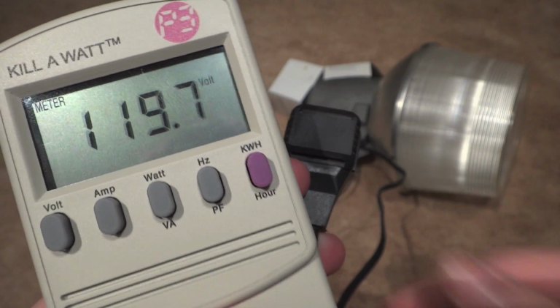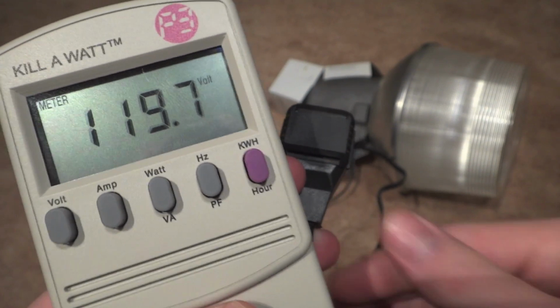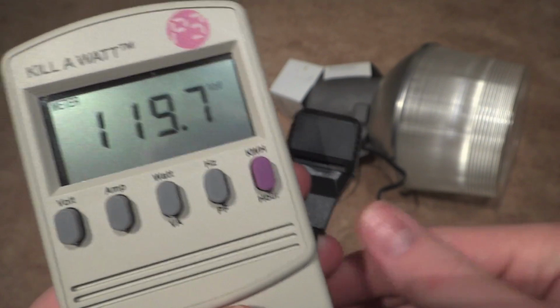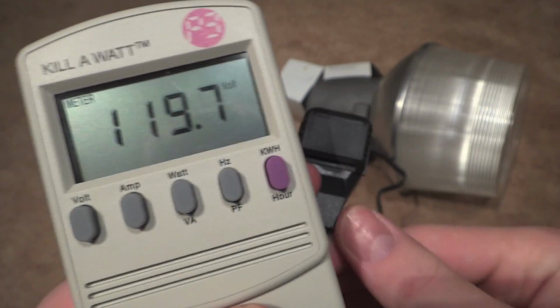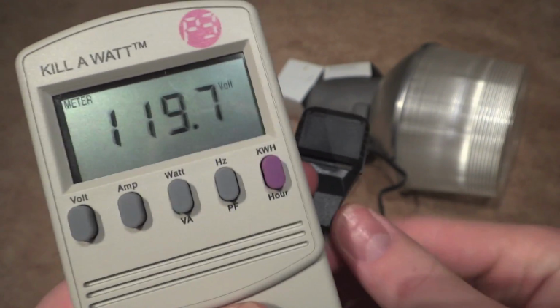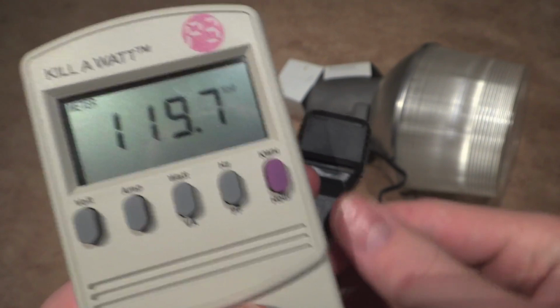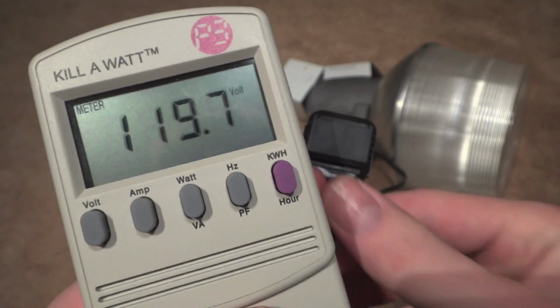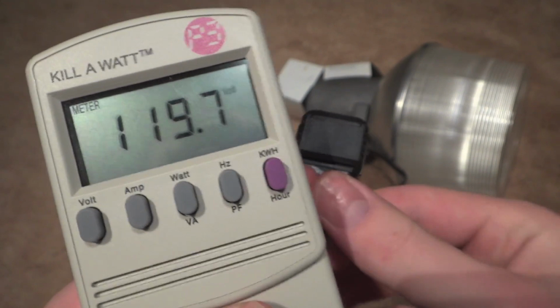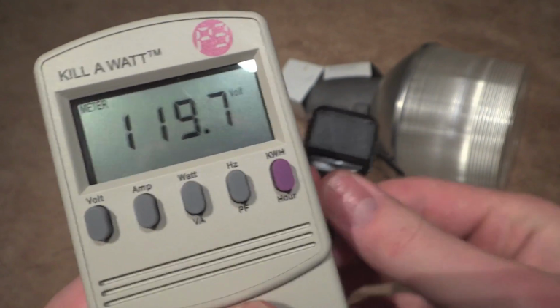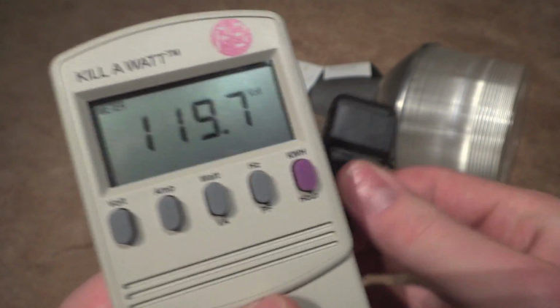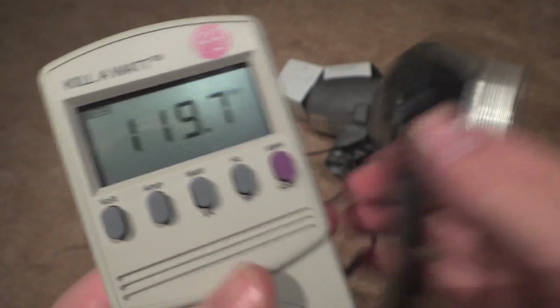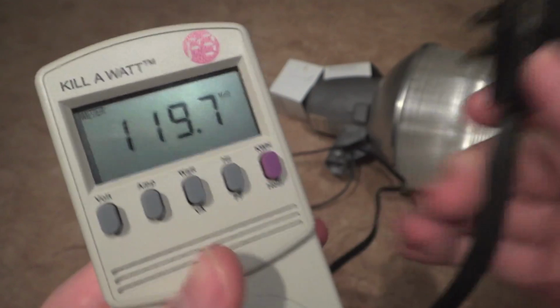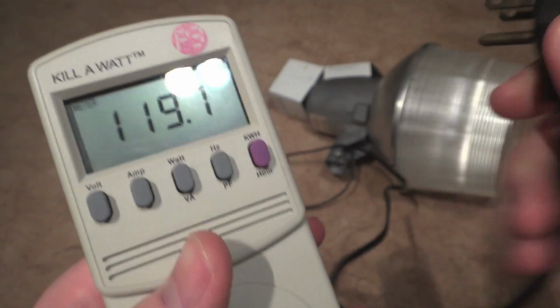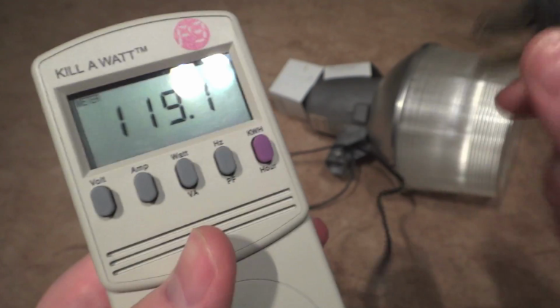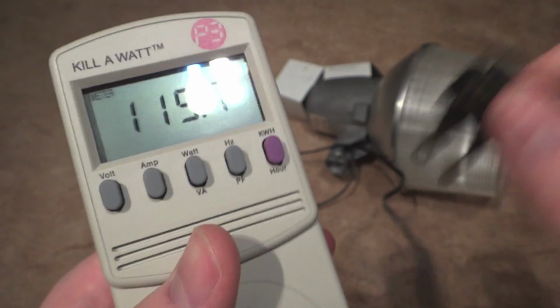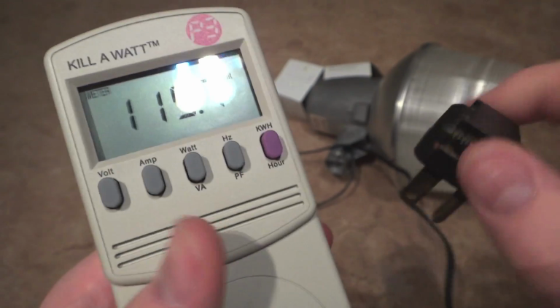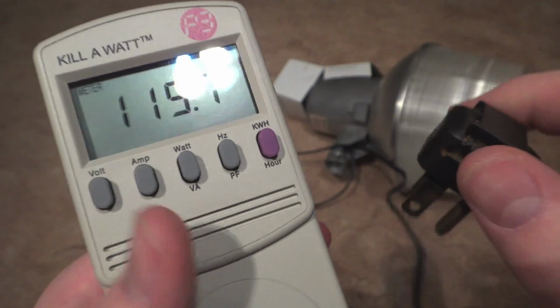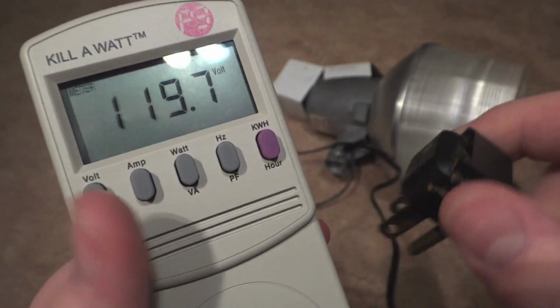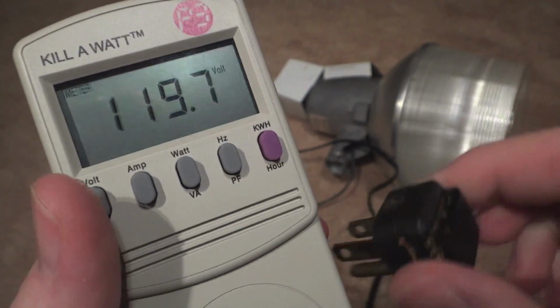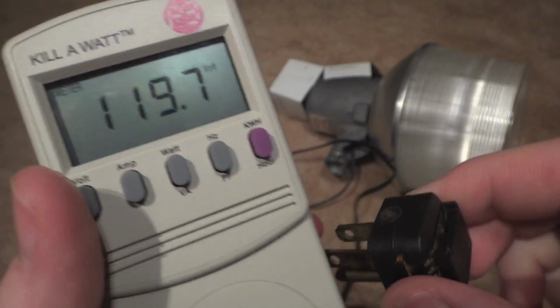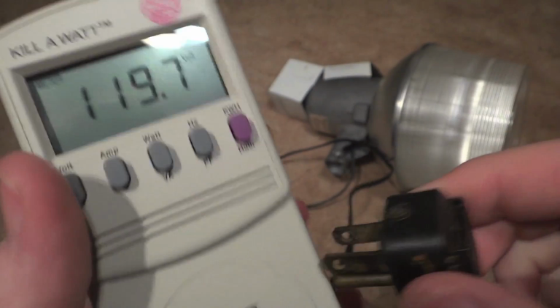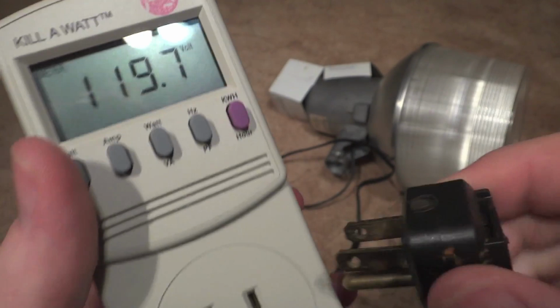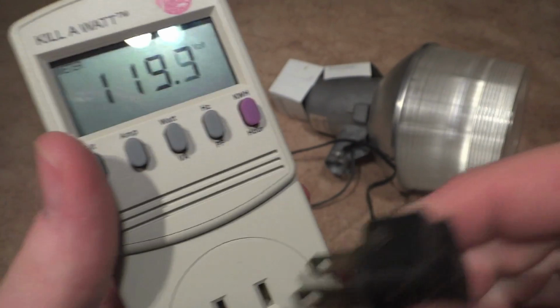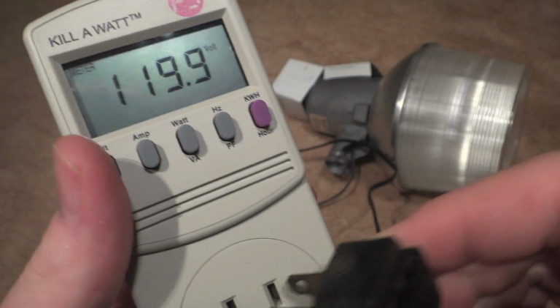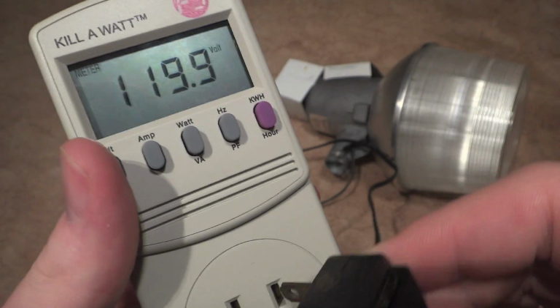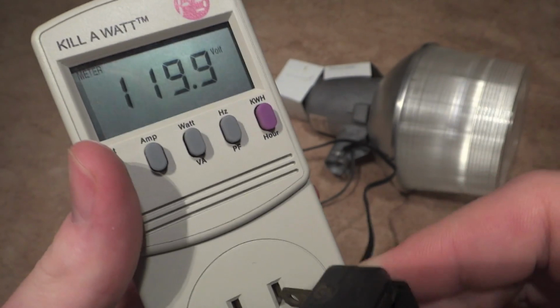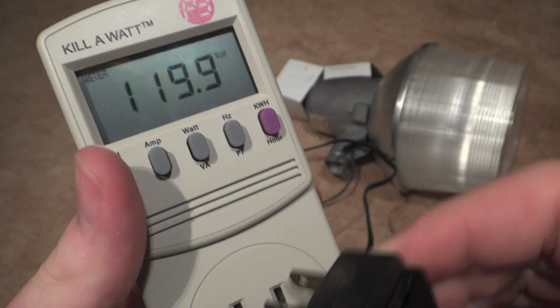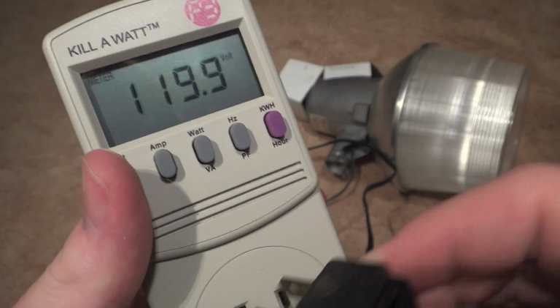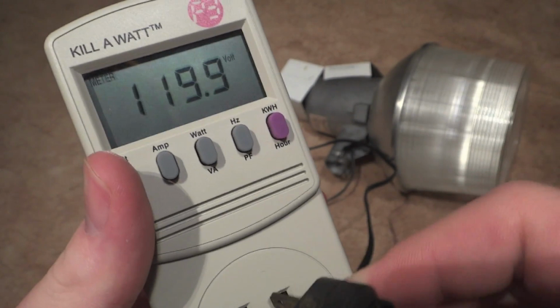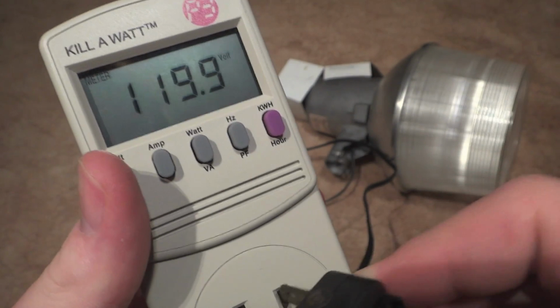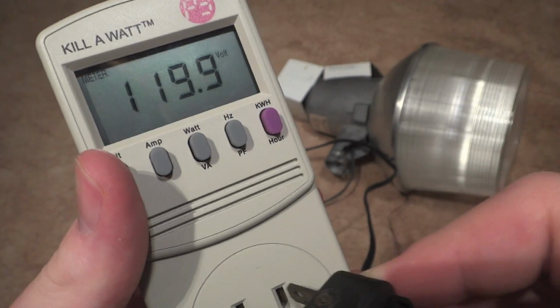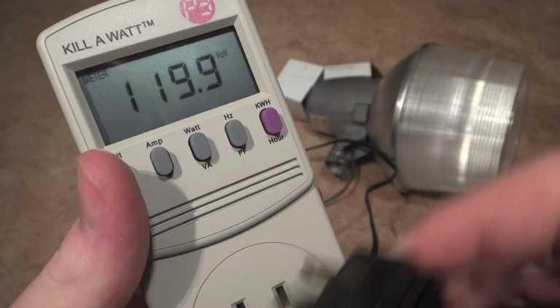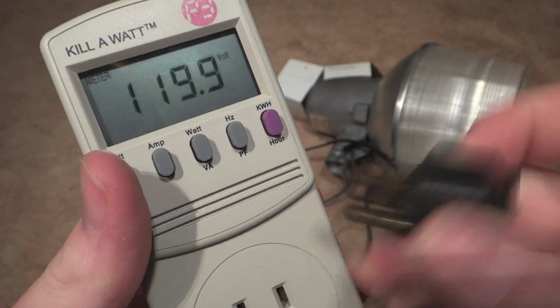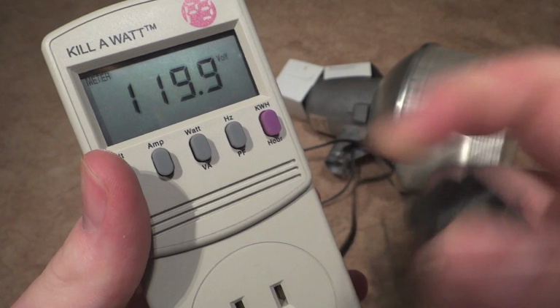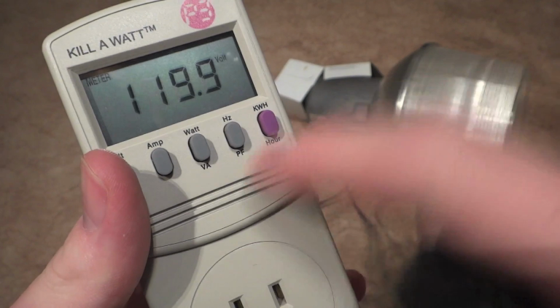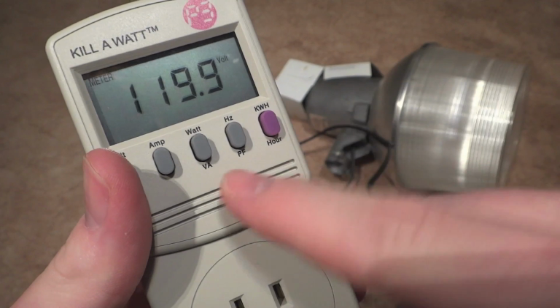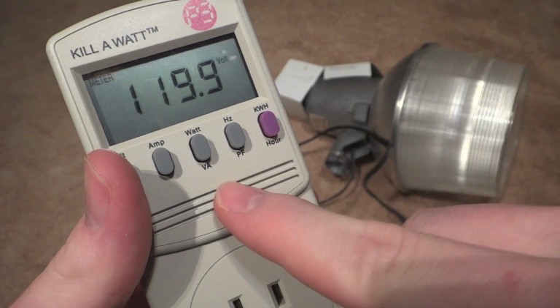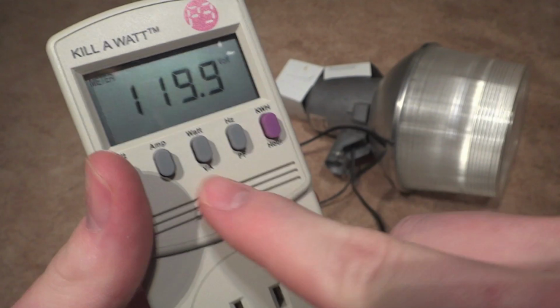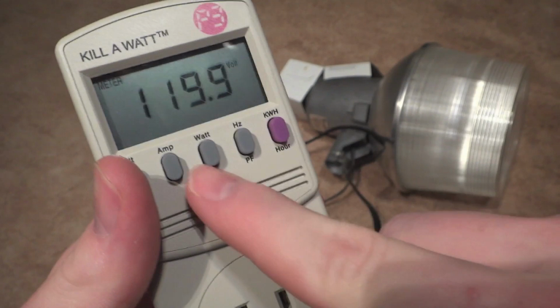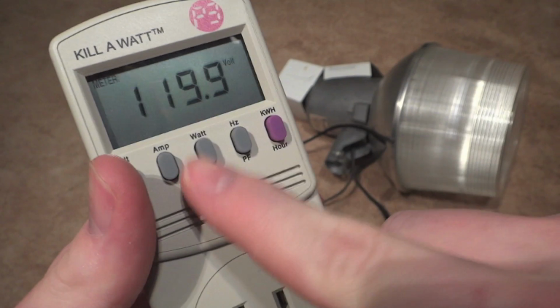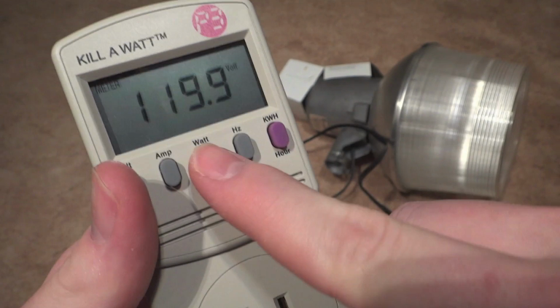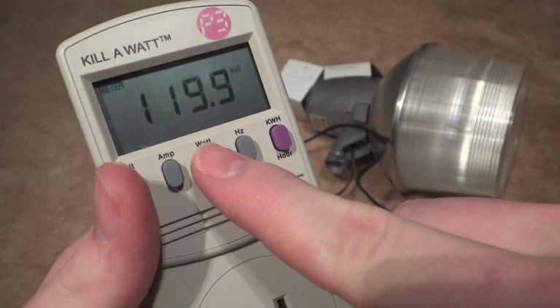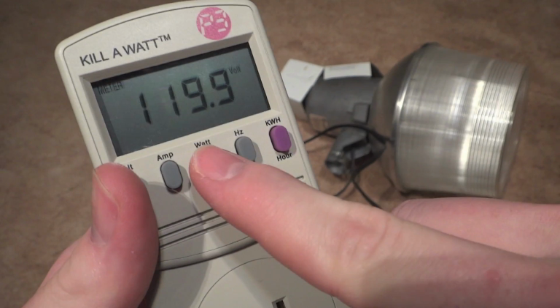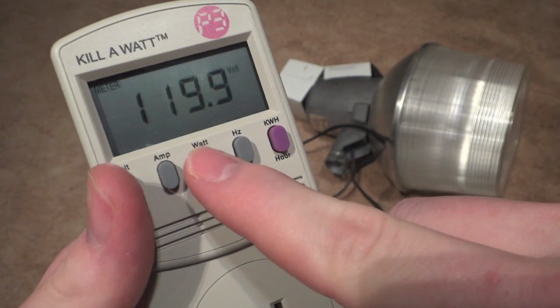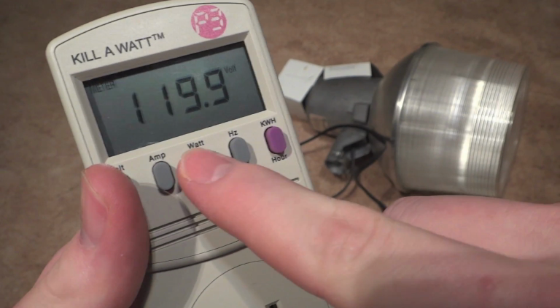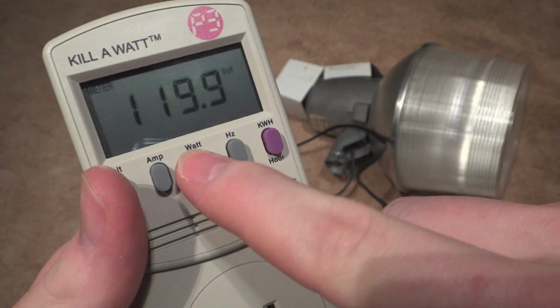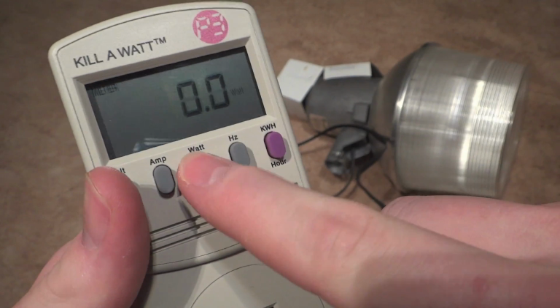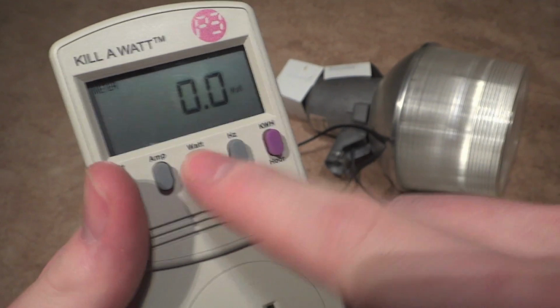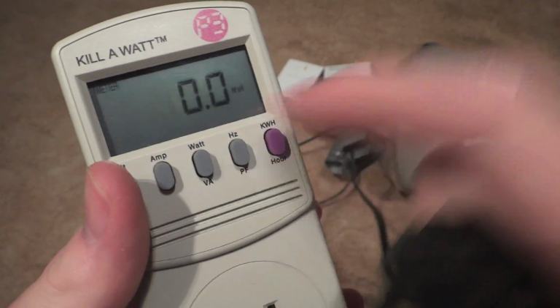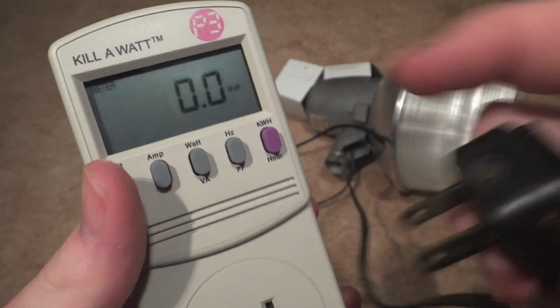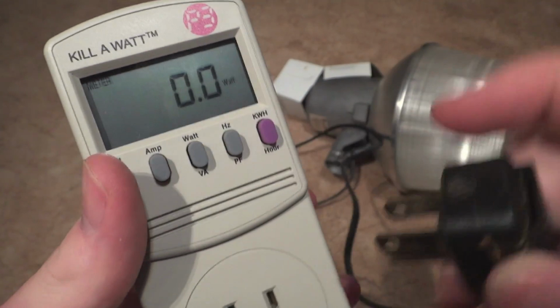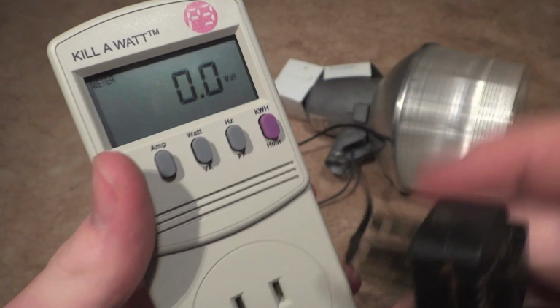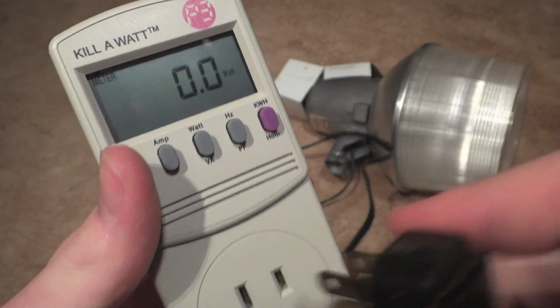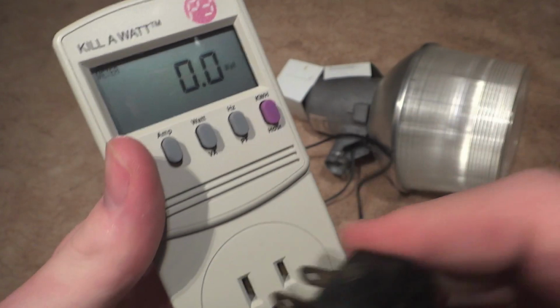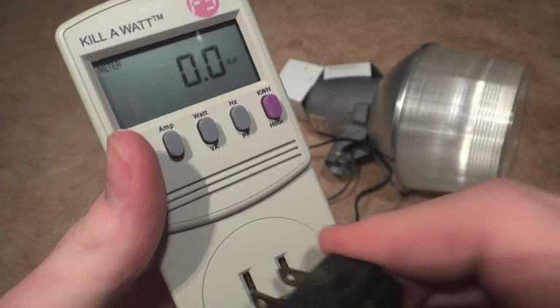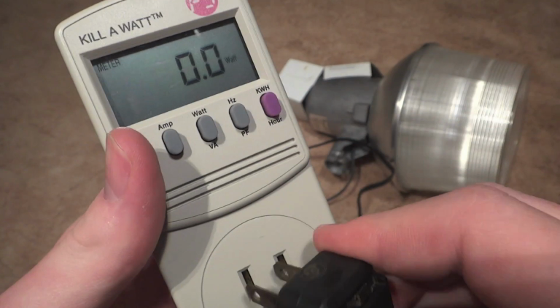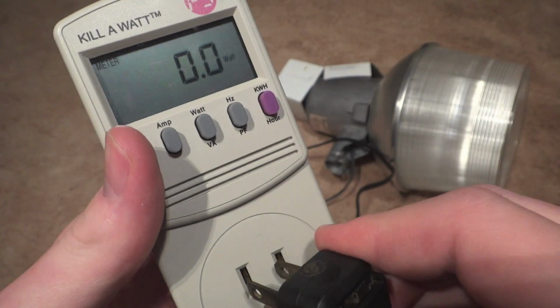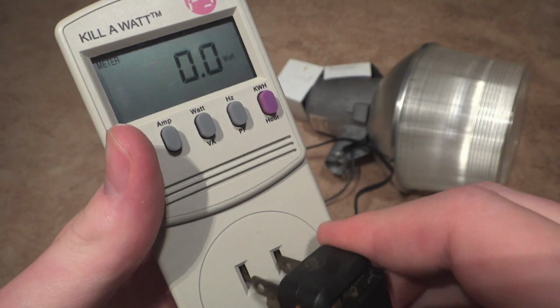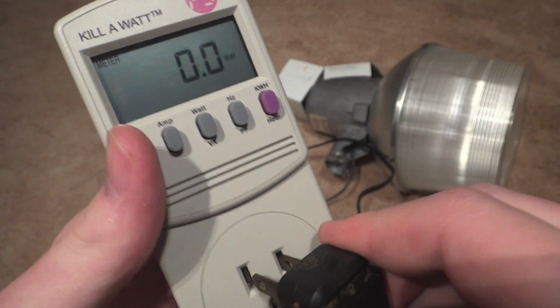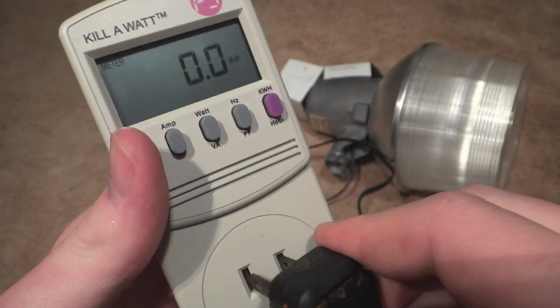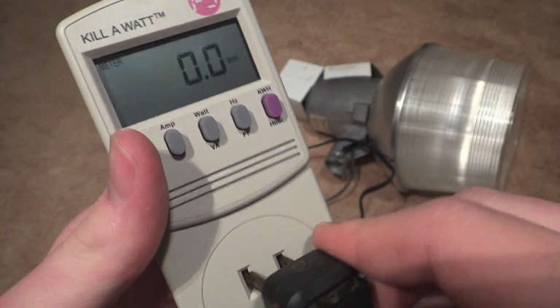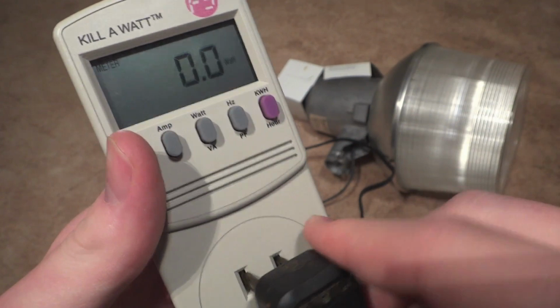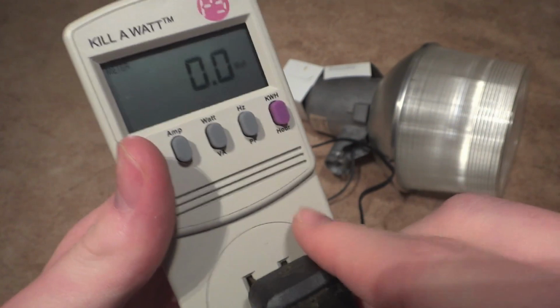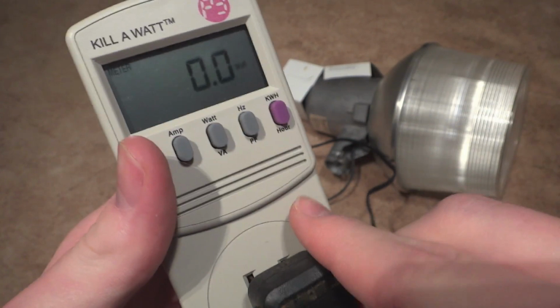Enough of me talking, let's plug this thing in, let's turn it to watts, and here we go.